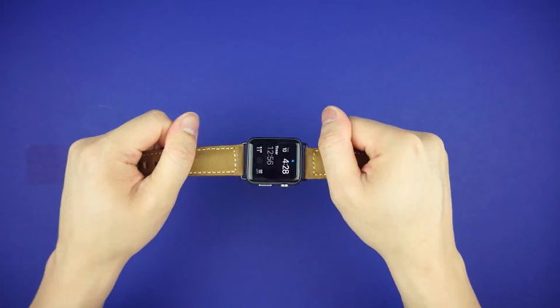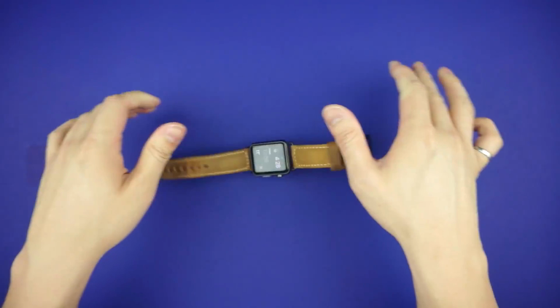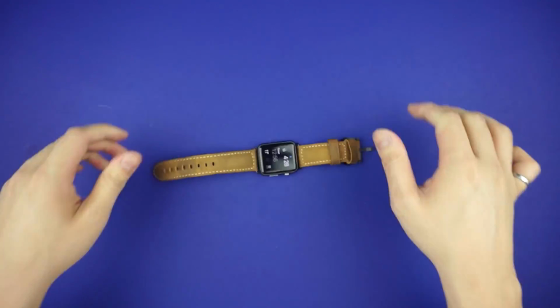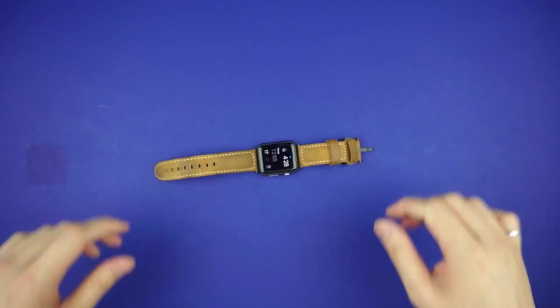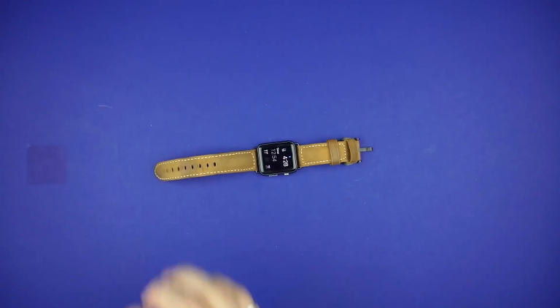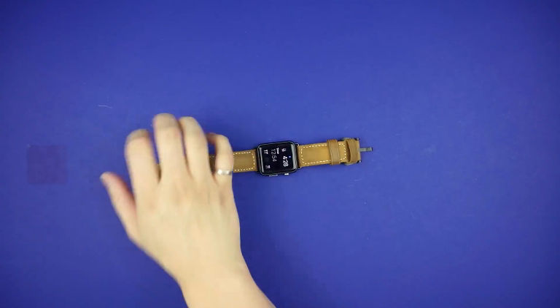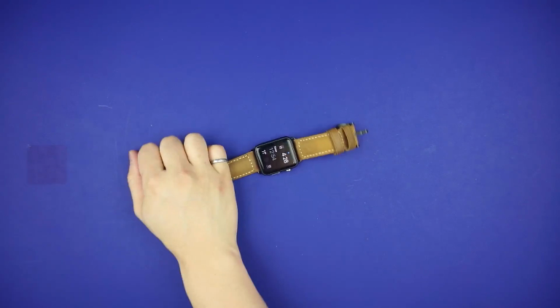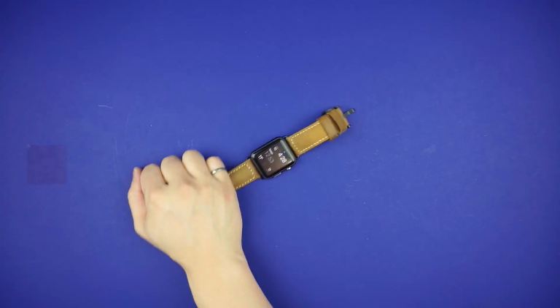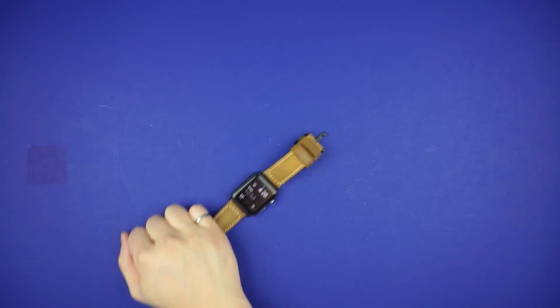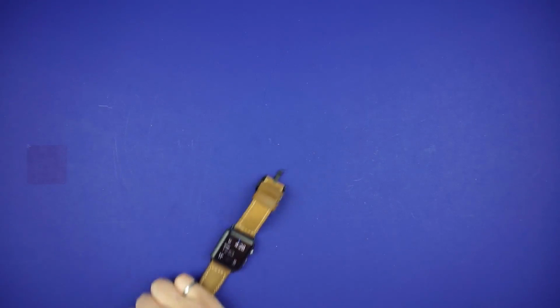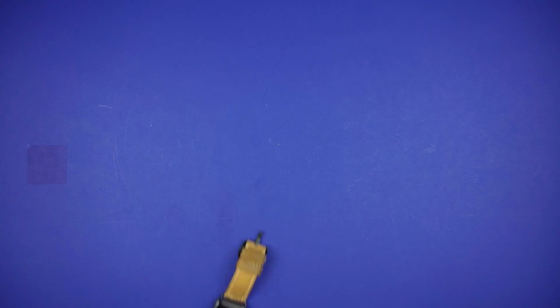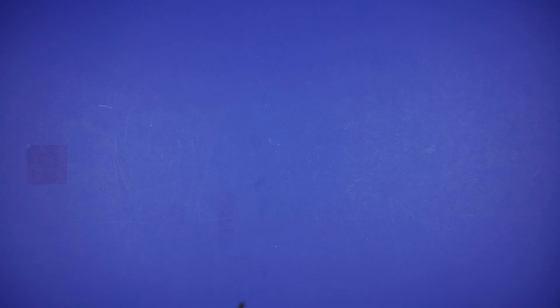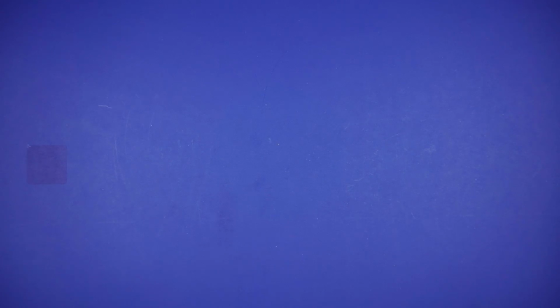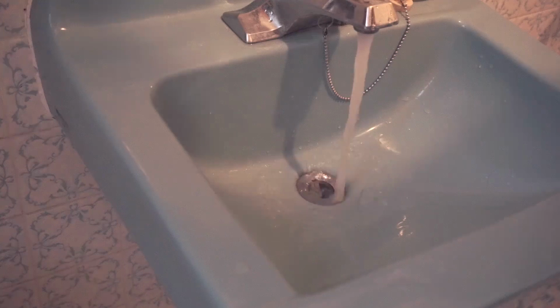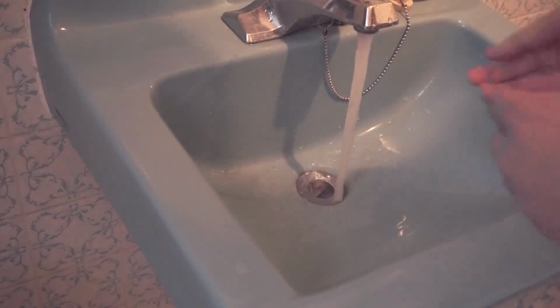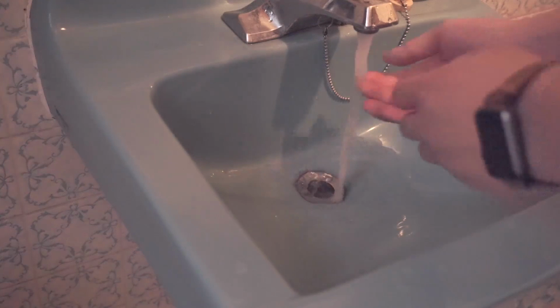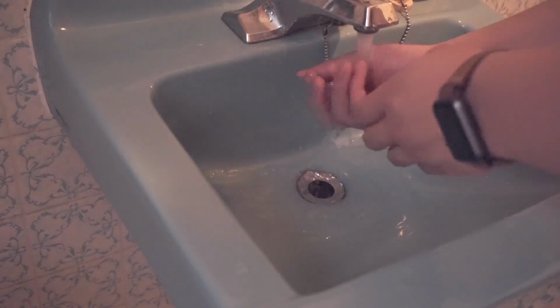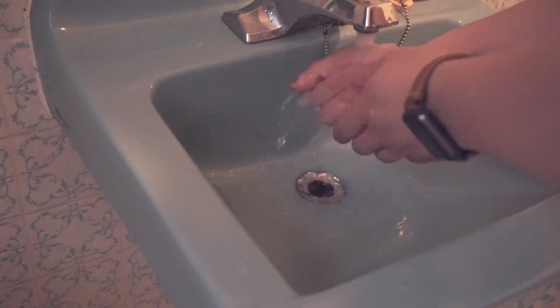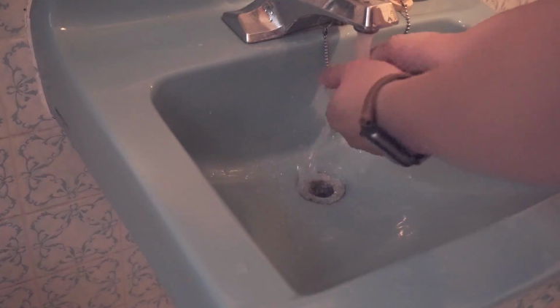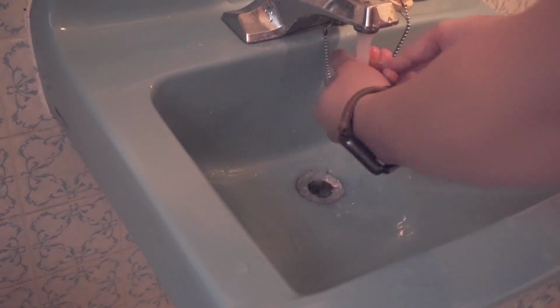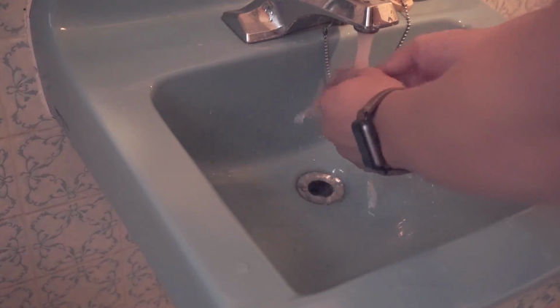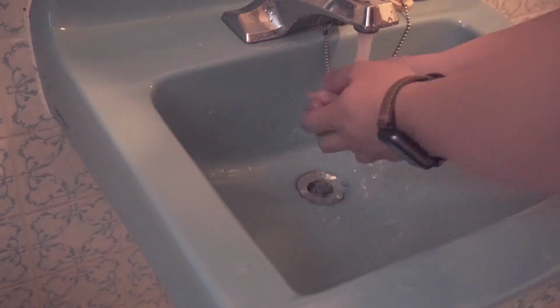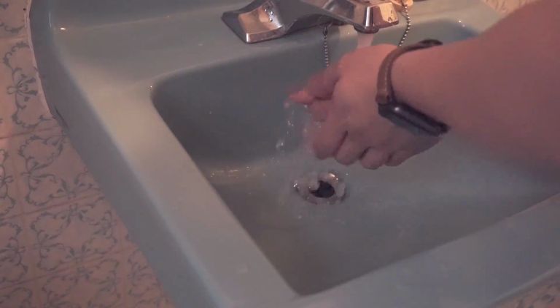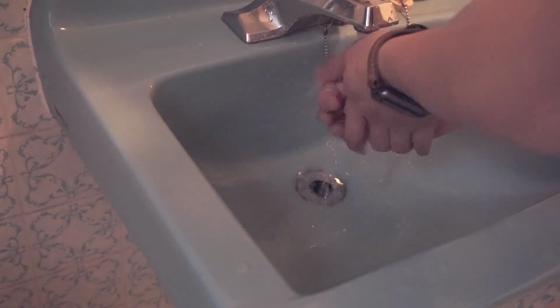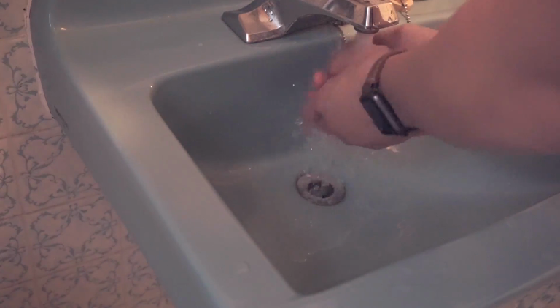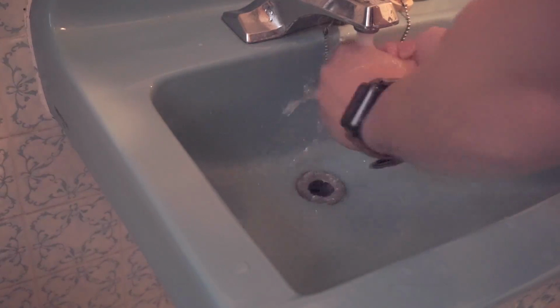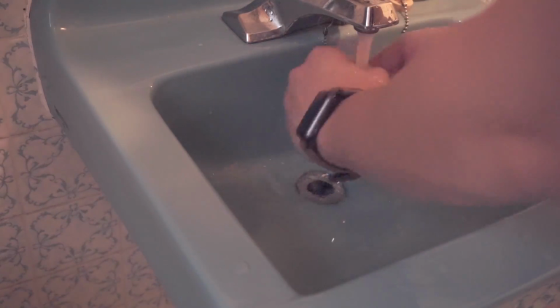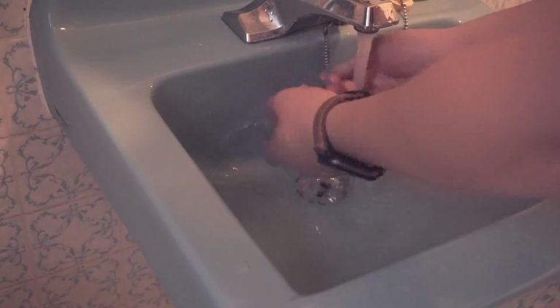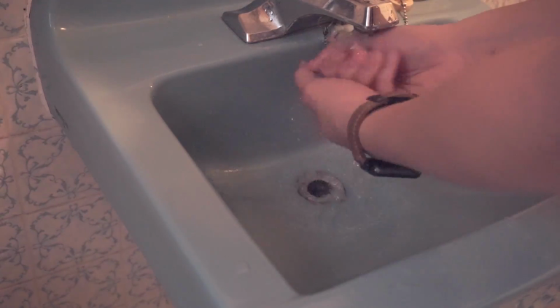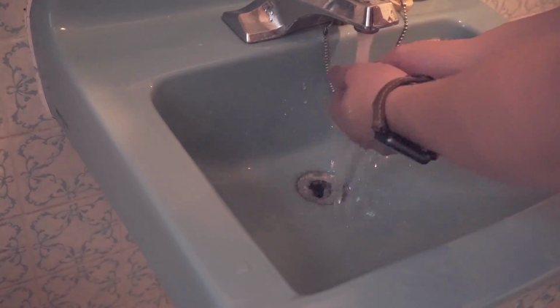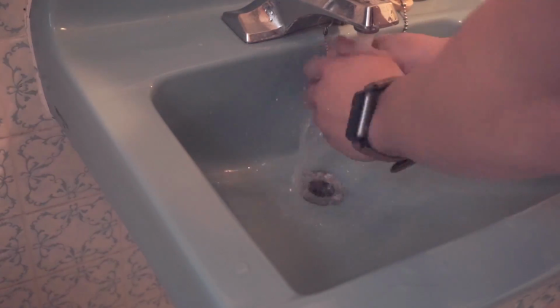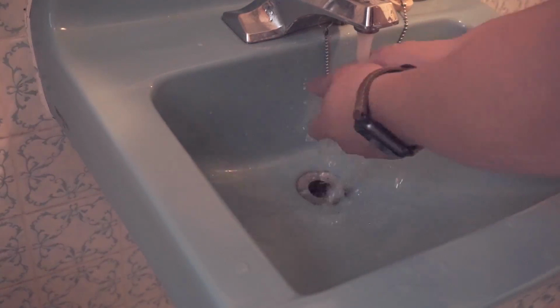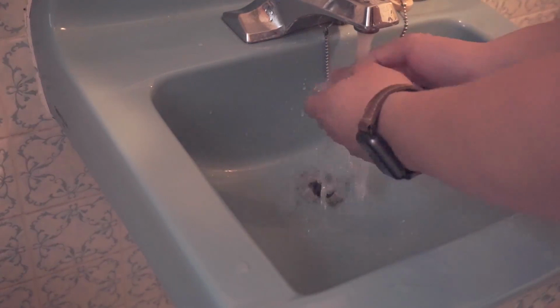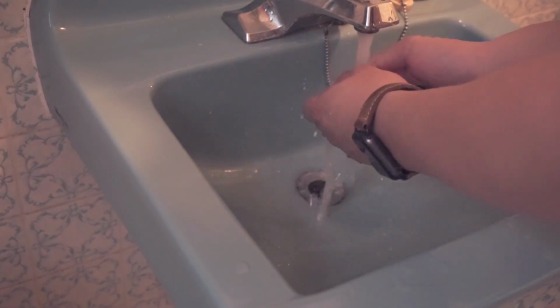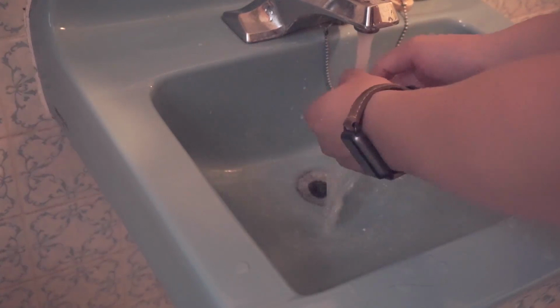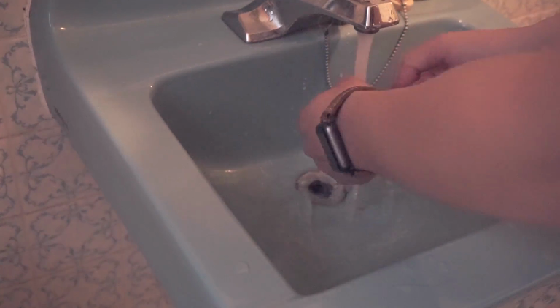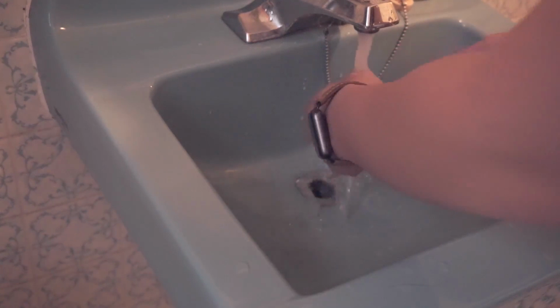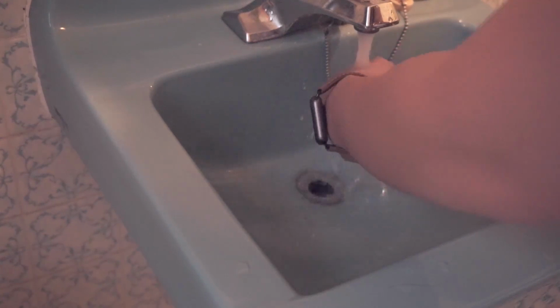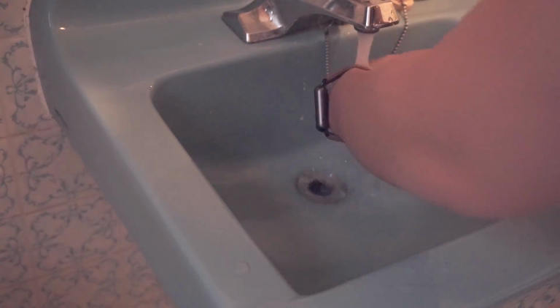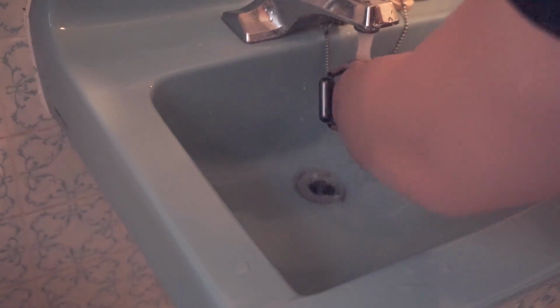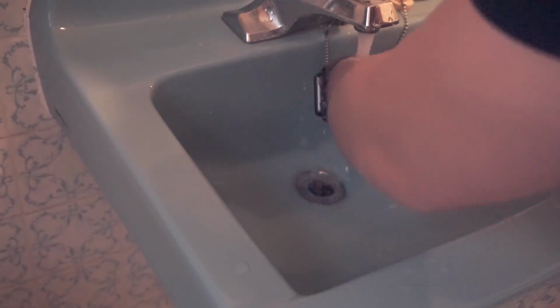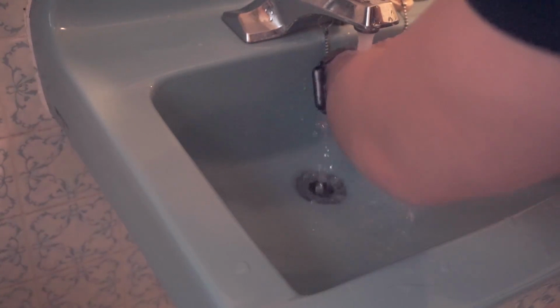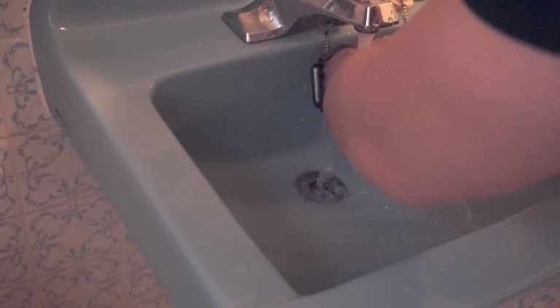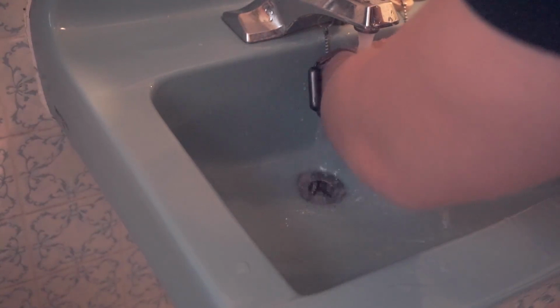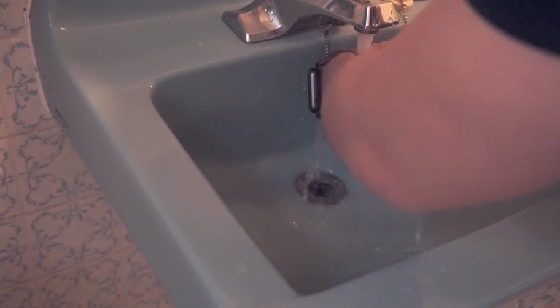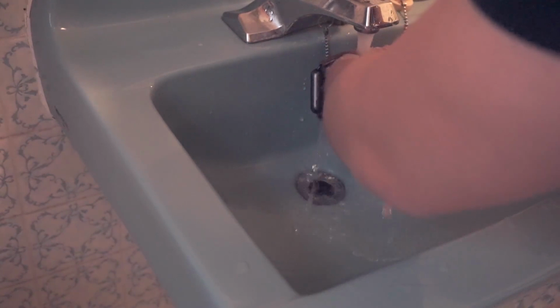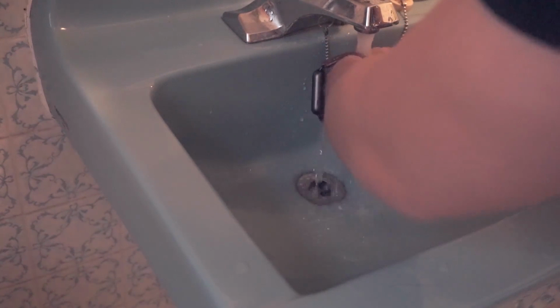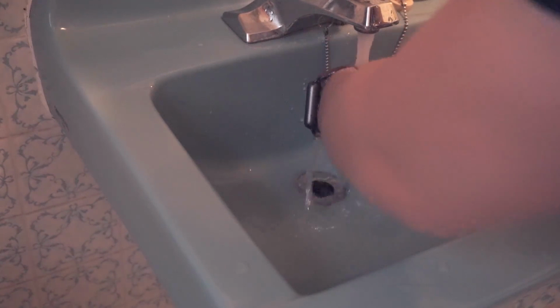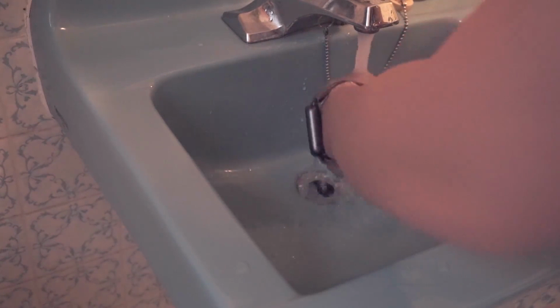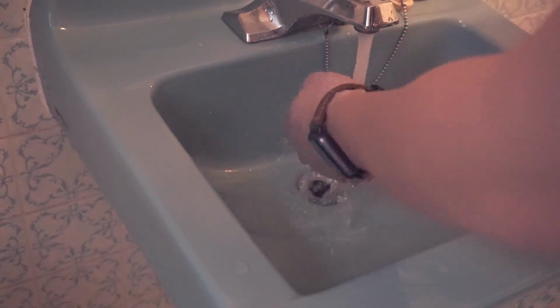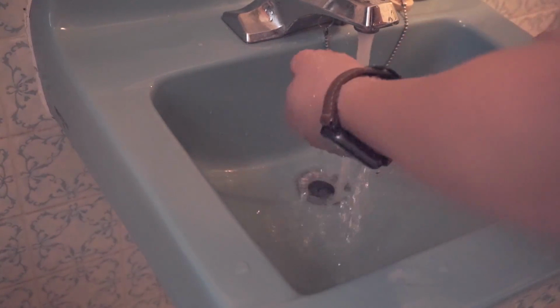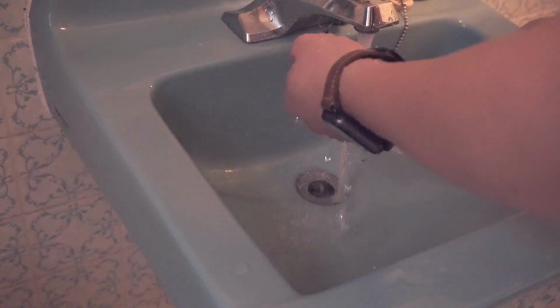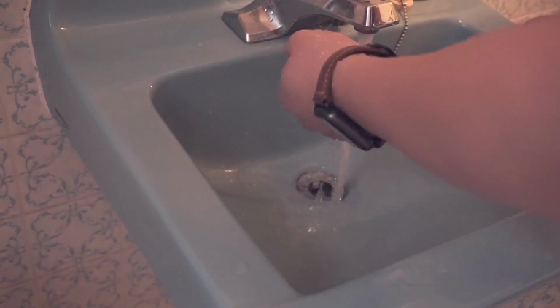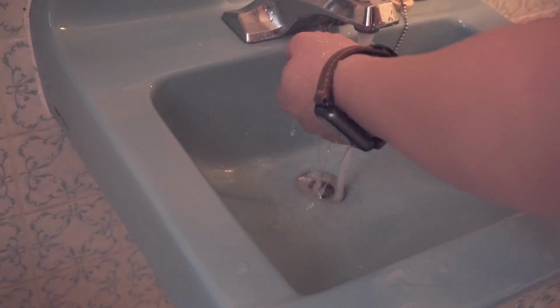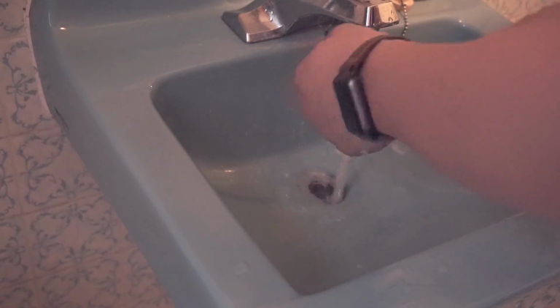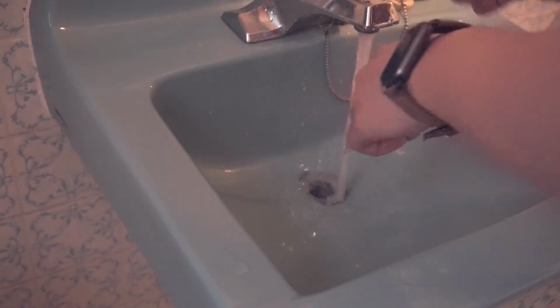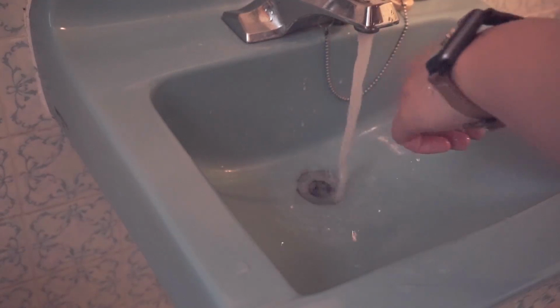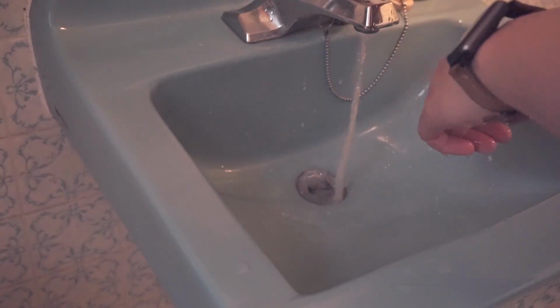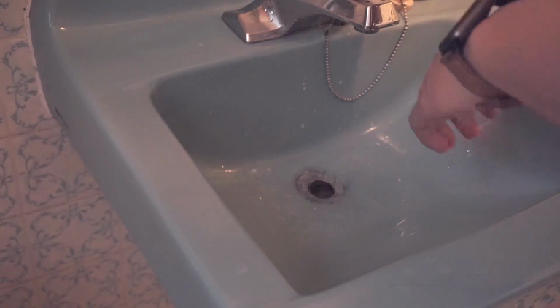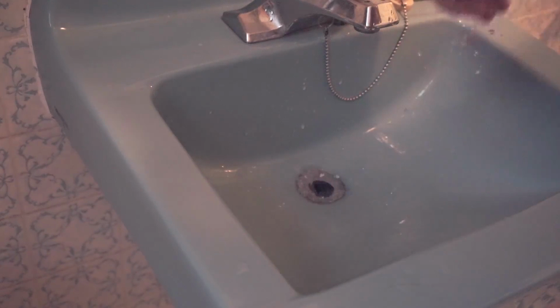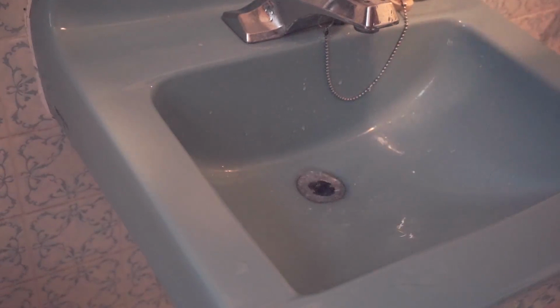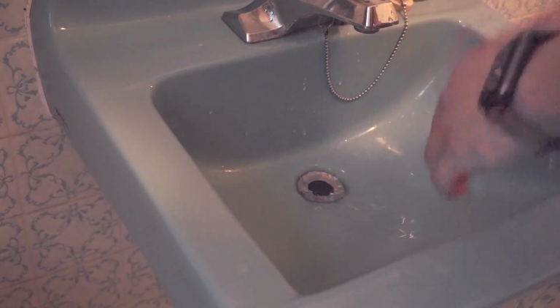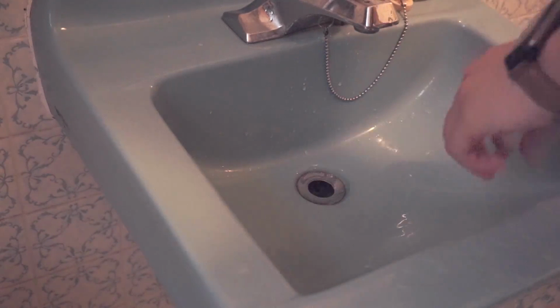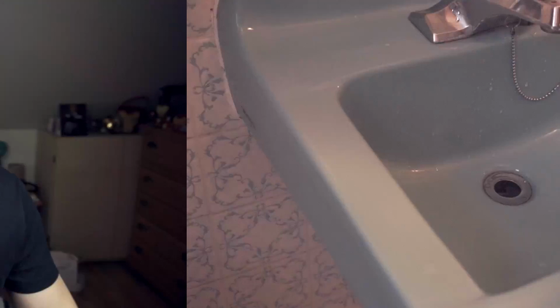In regards to taking care of the leather, washing your hands is fine, but don't drown it in water or you'll damage the leather. Basically, don't swim with it on.